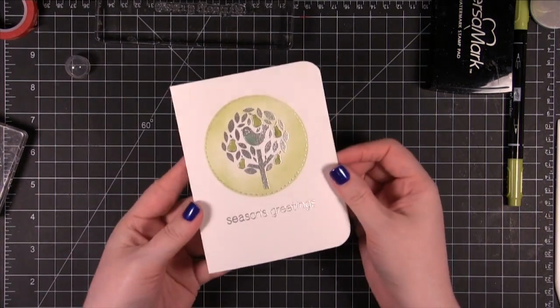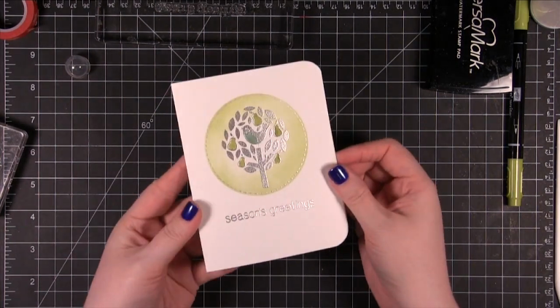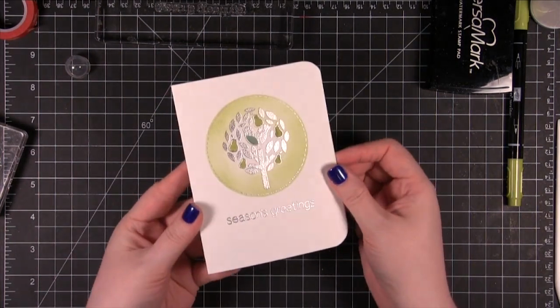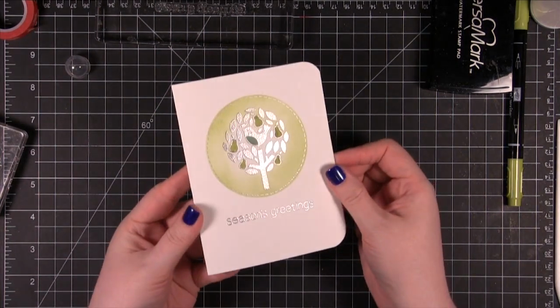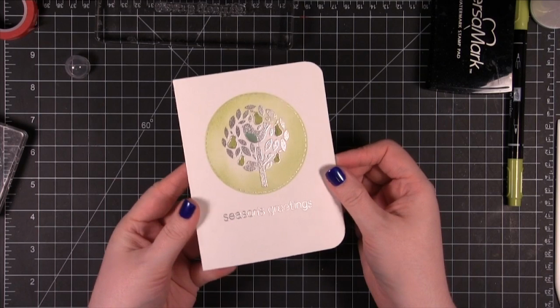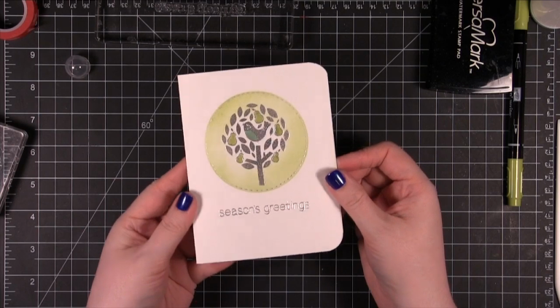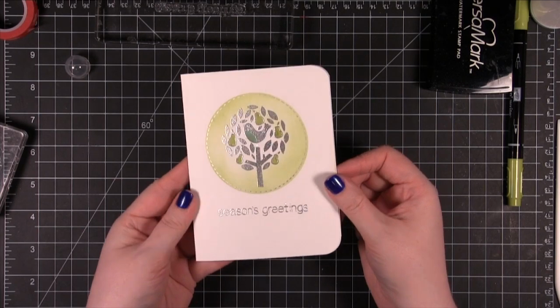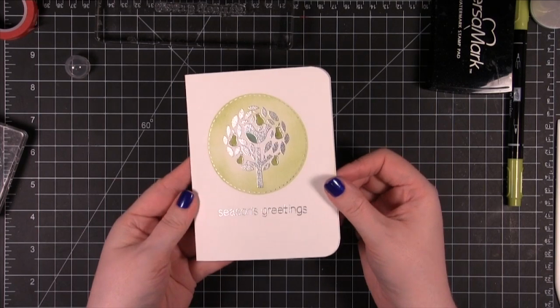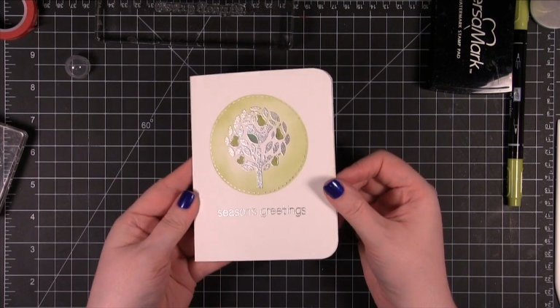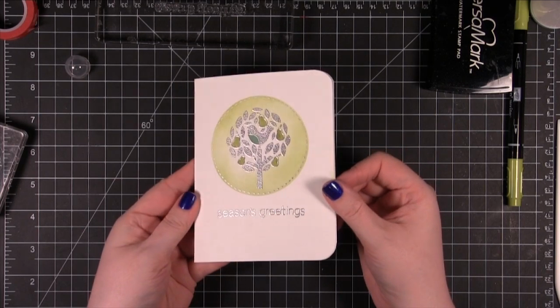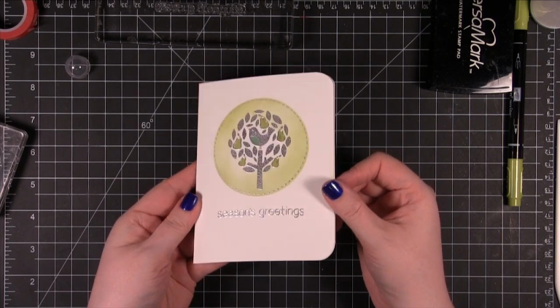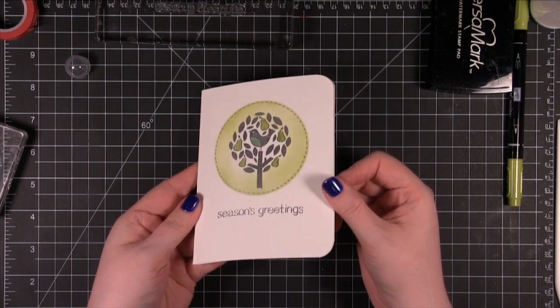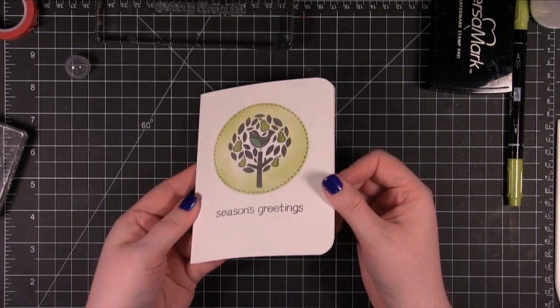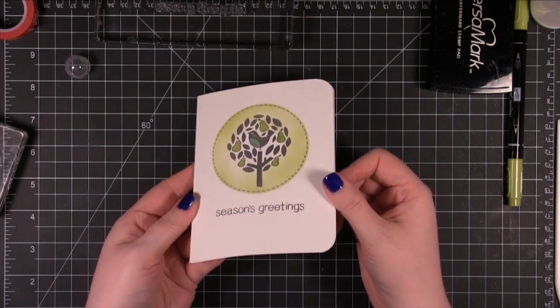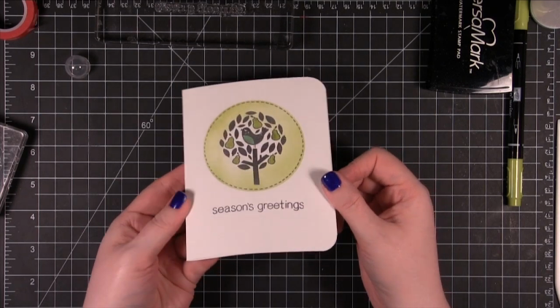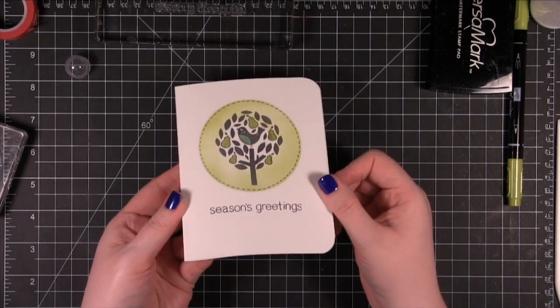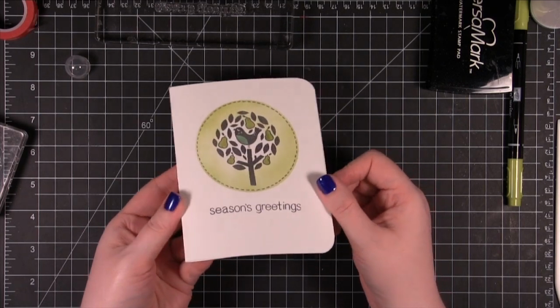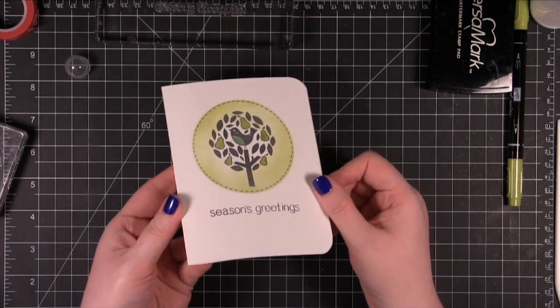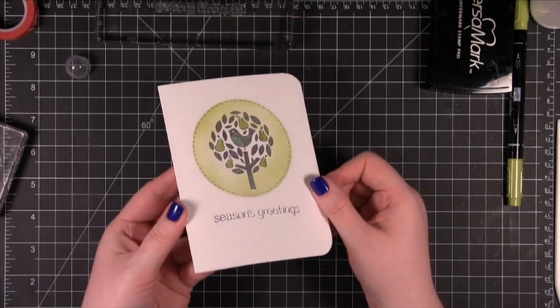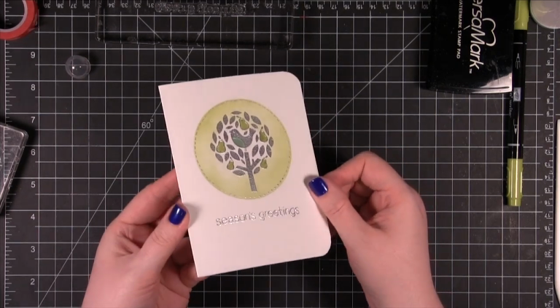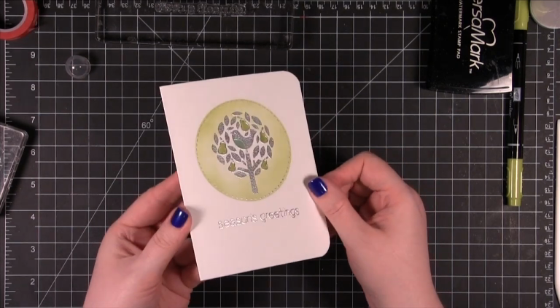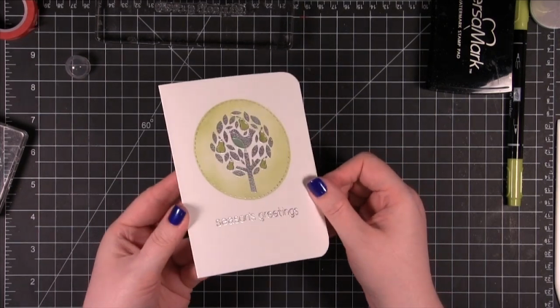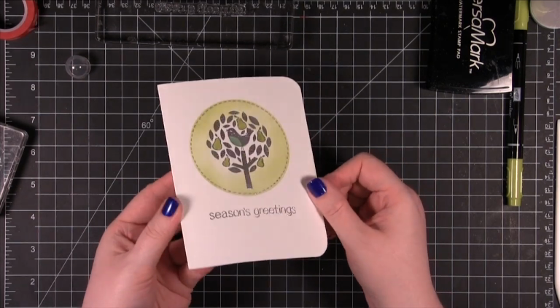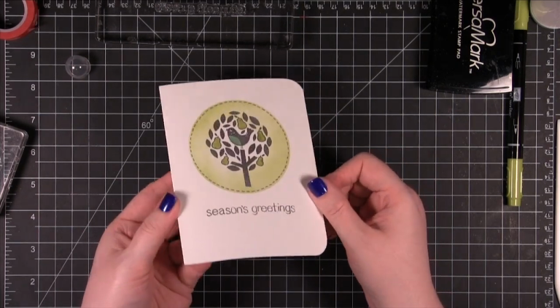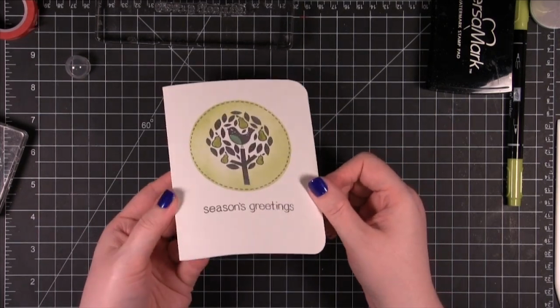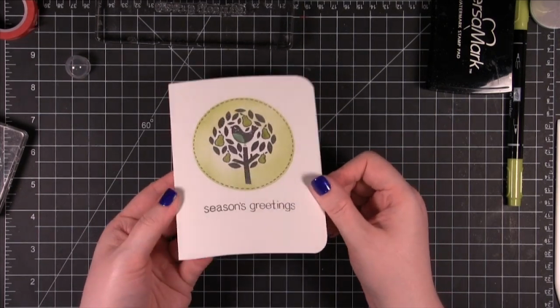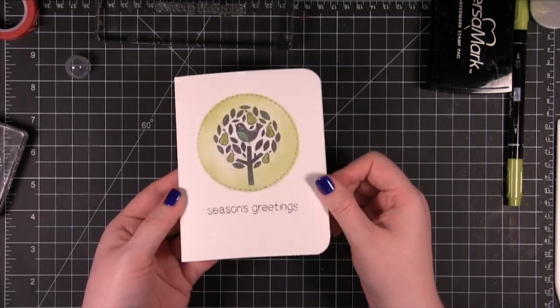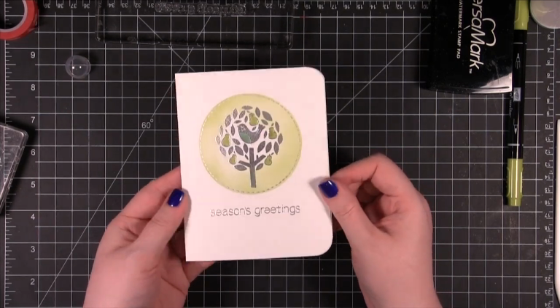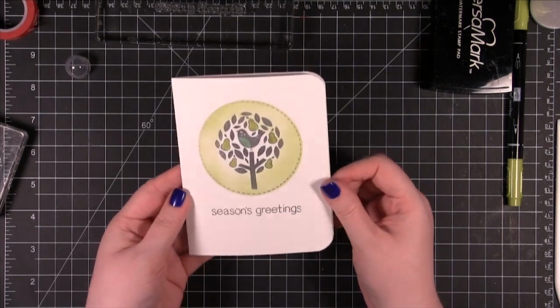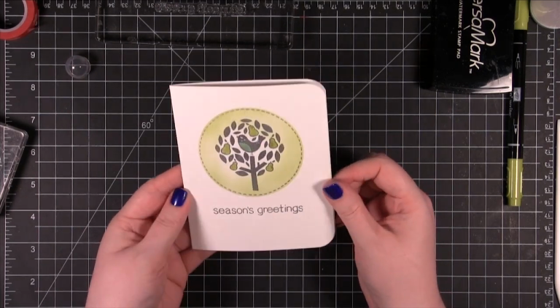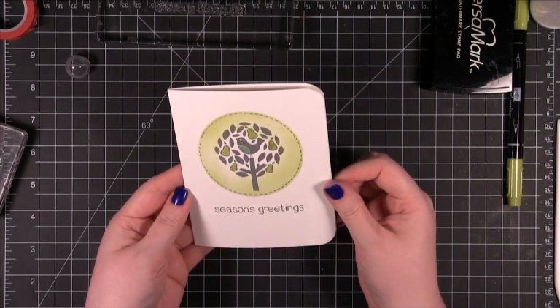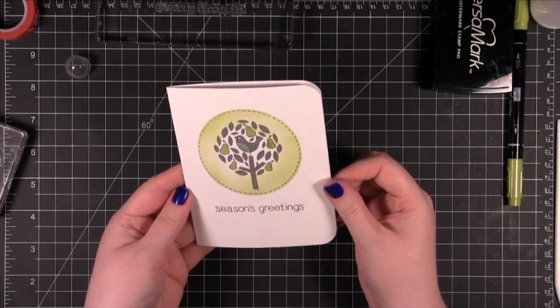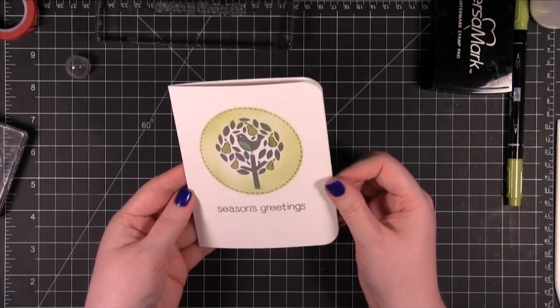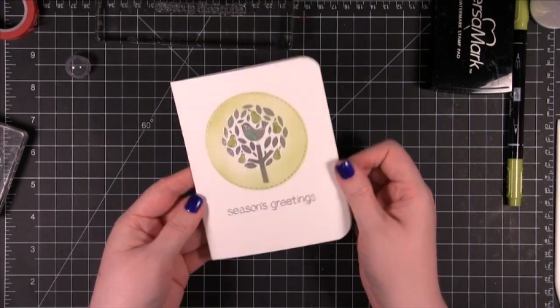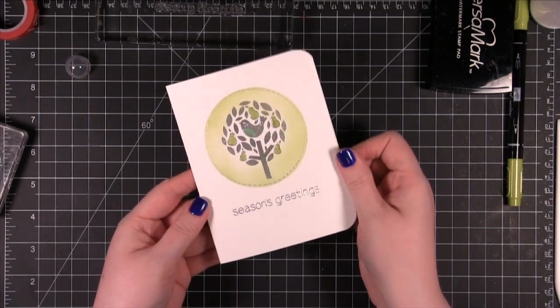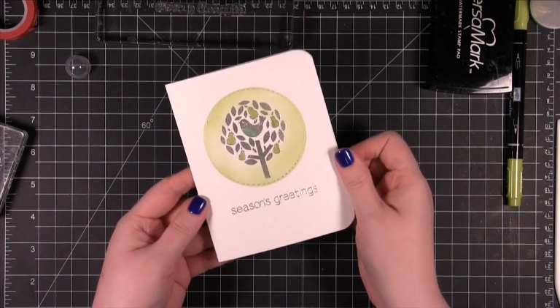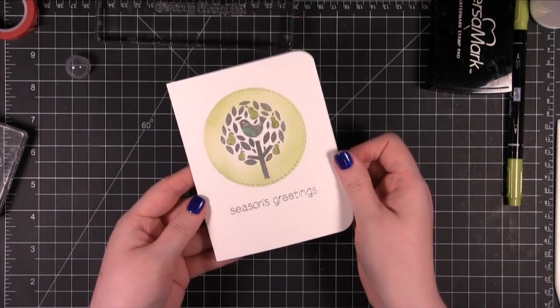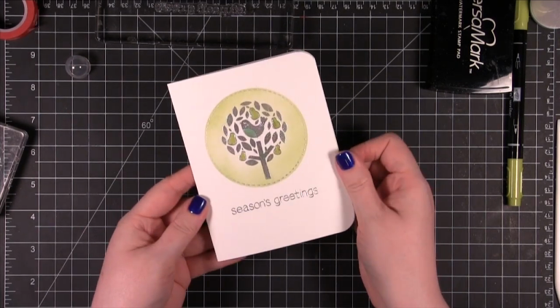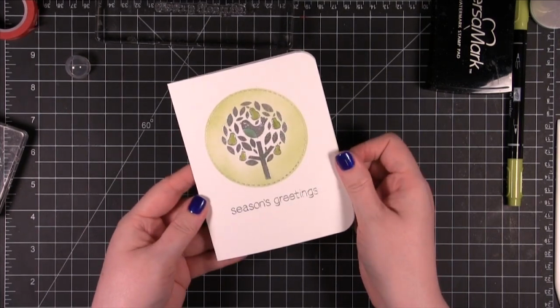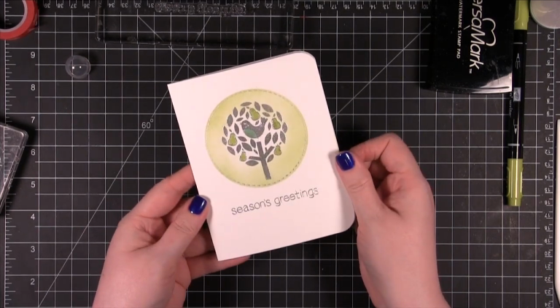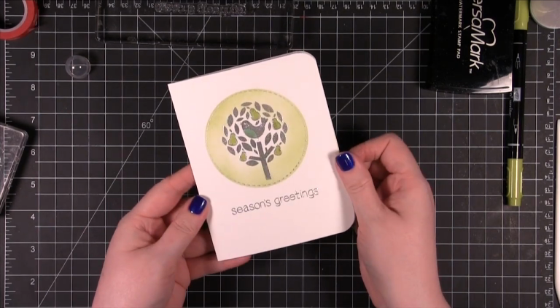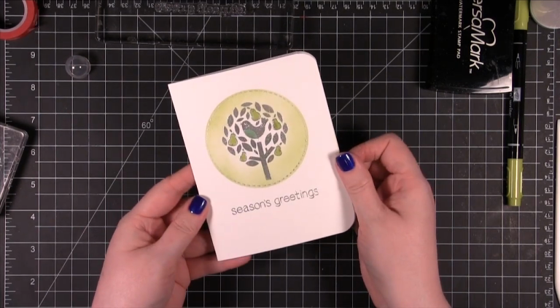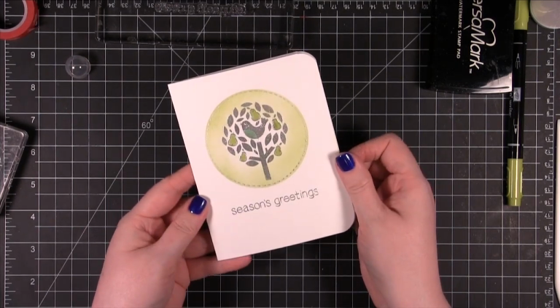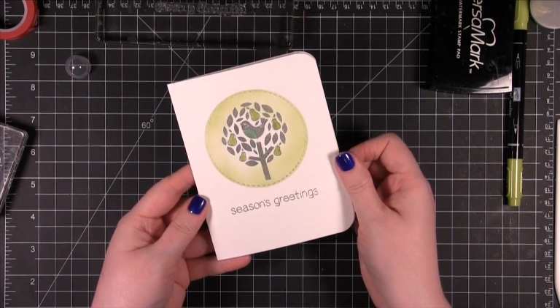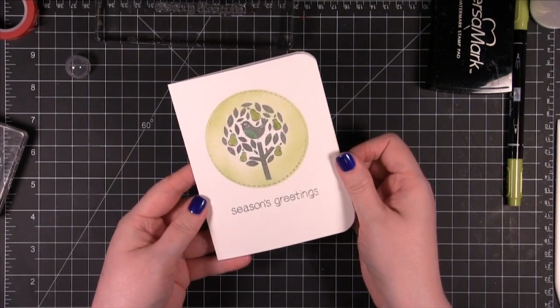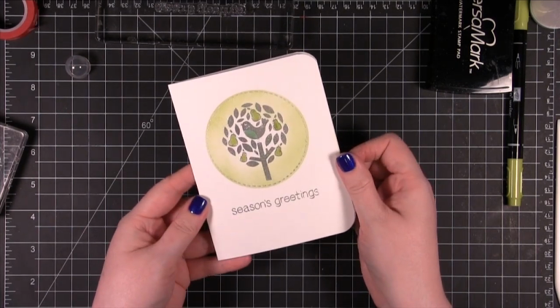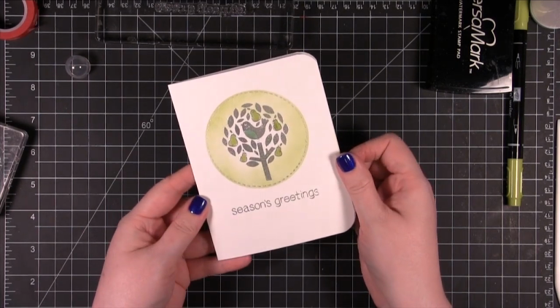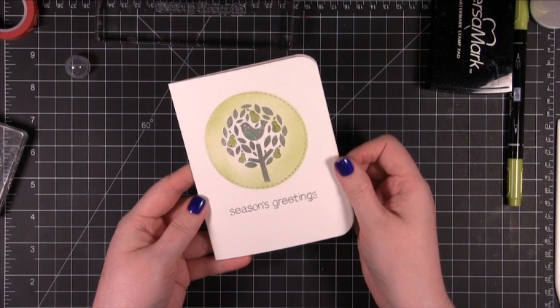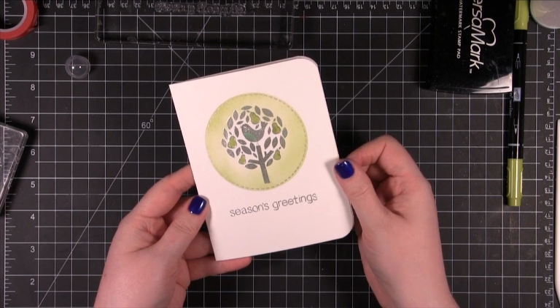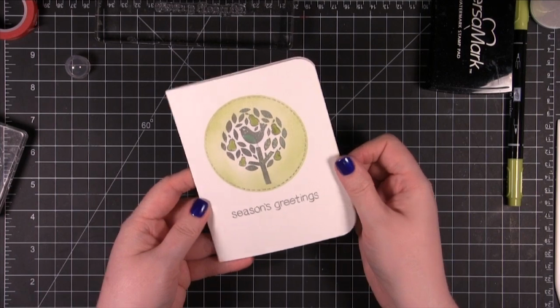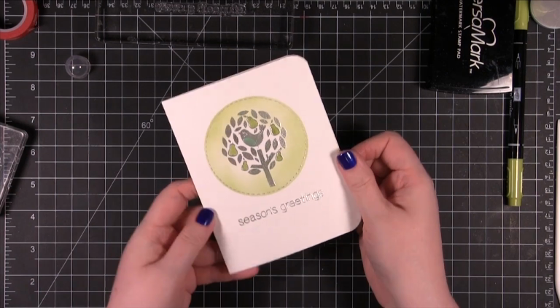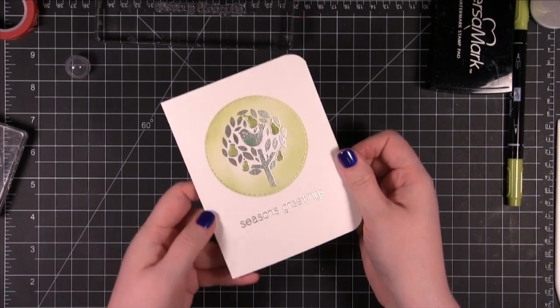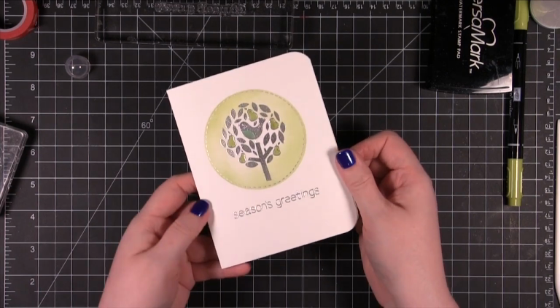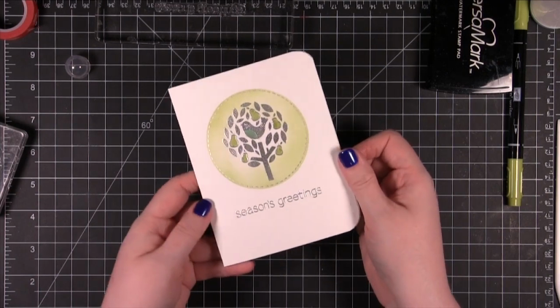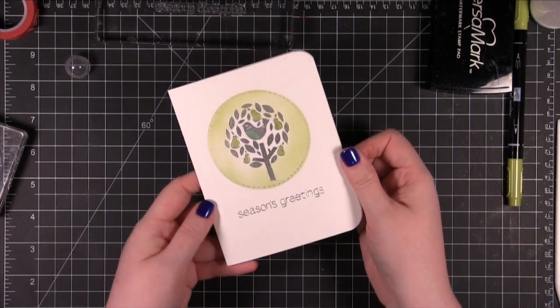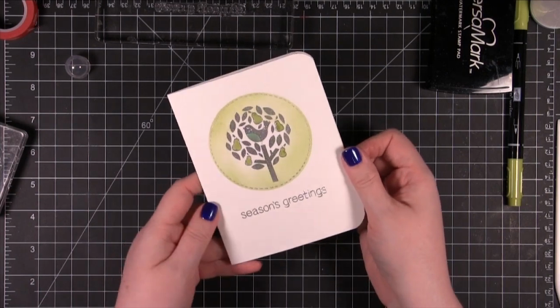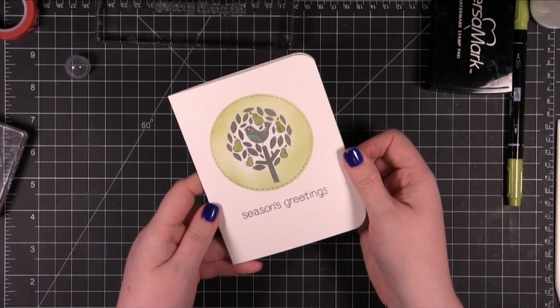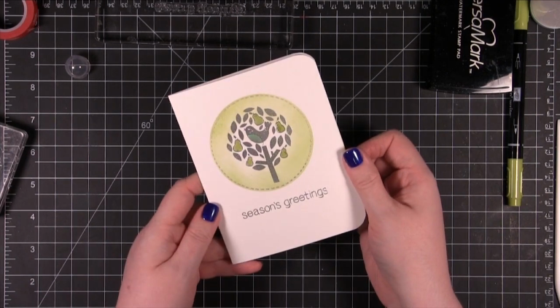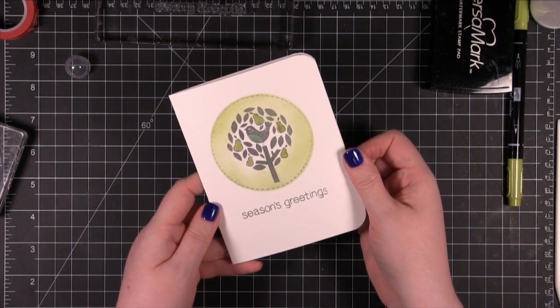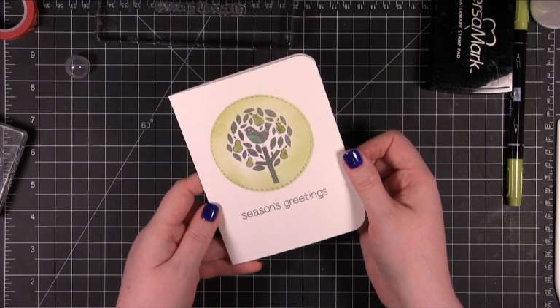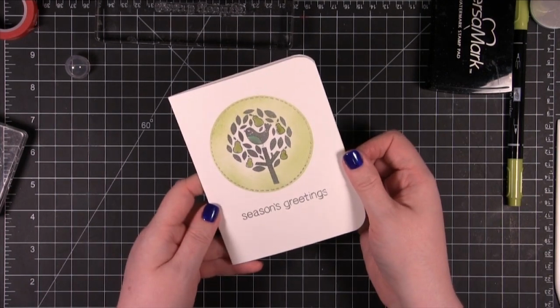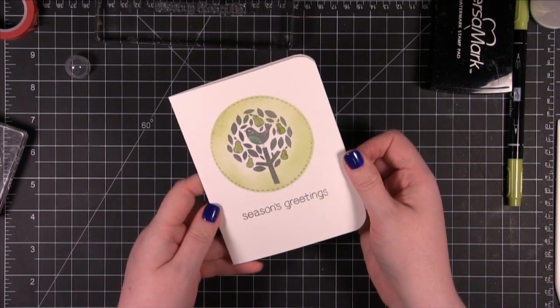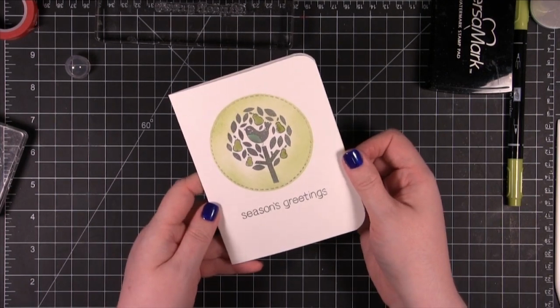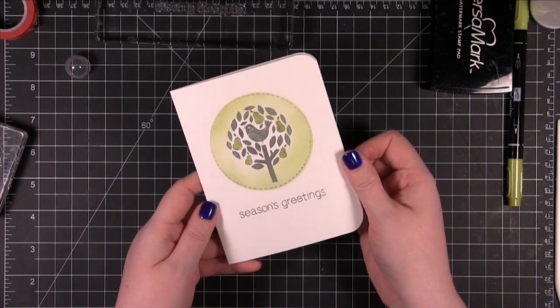So there's the card for today — super simple, really classy. Hope you guys enjoyed and I will catch you guys next time. Thanks for watching.